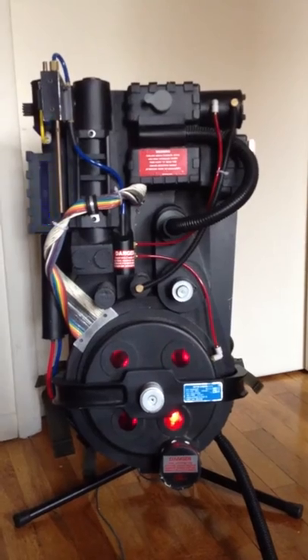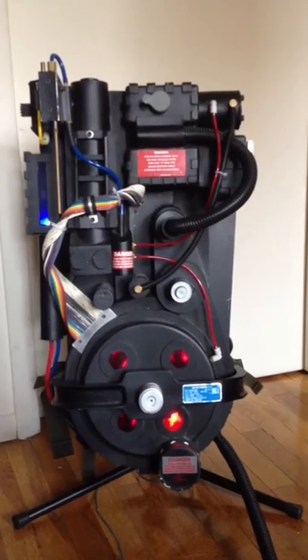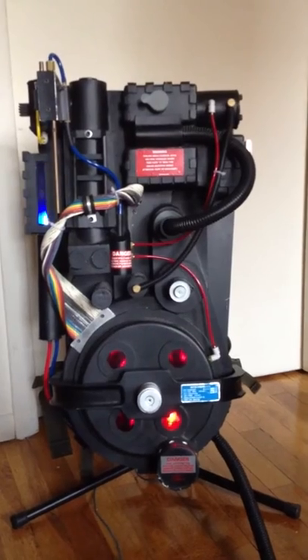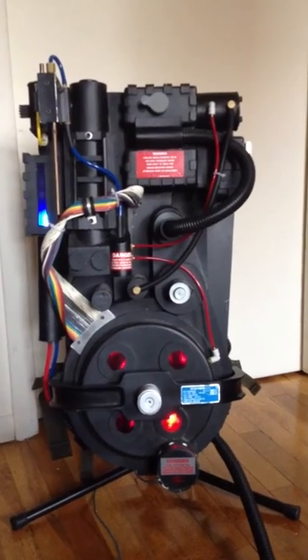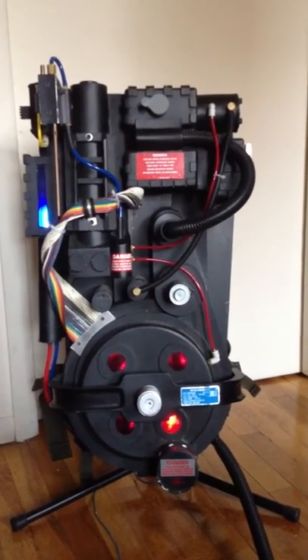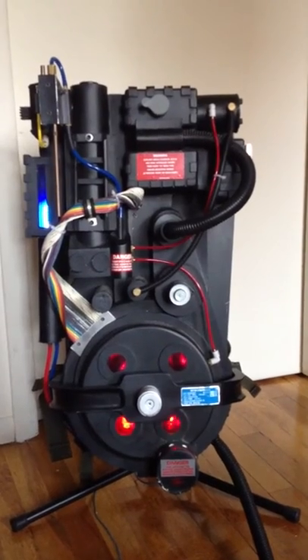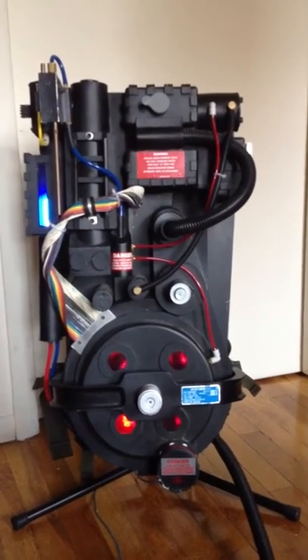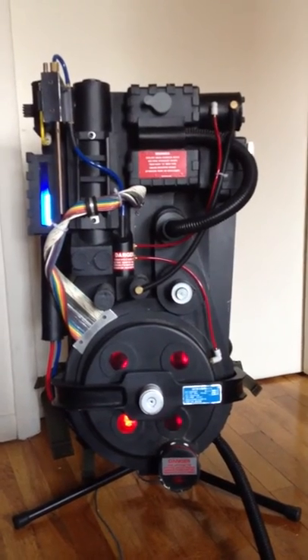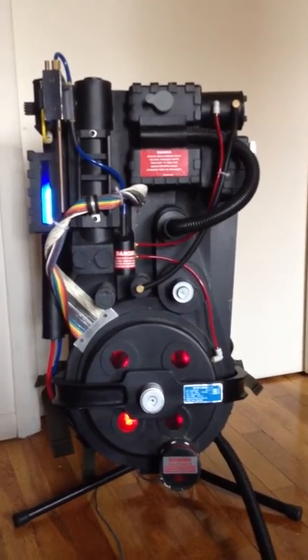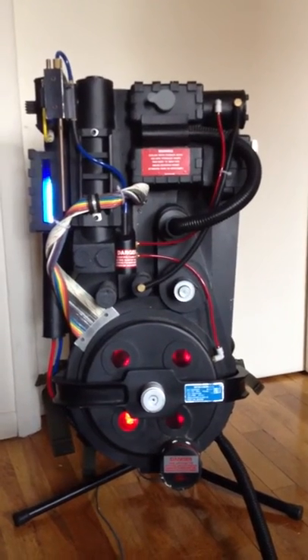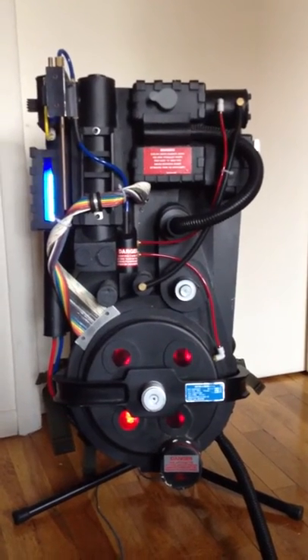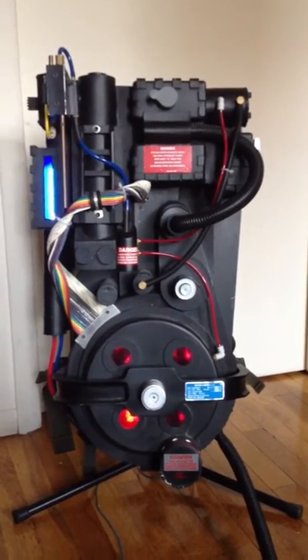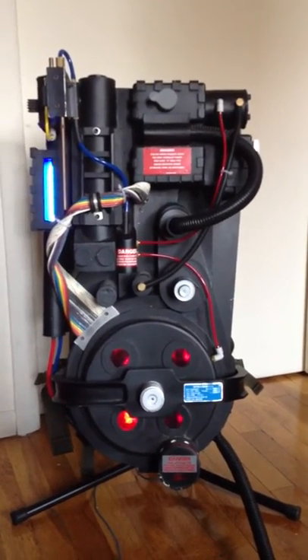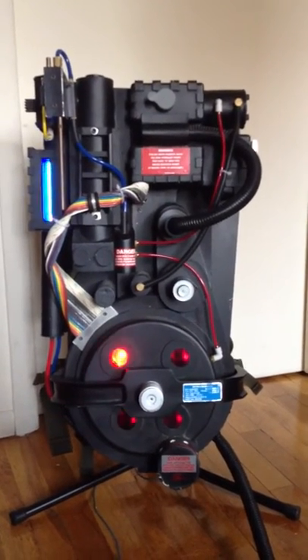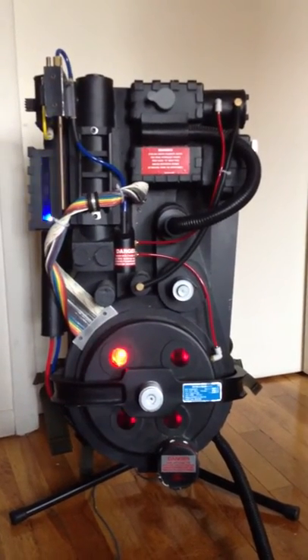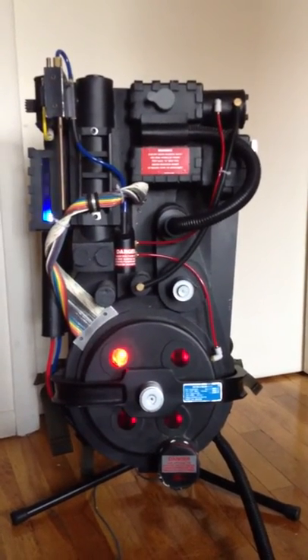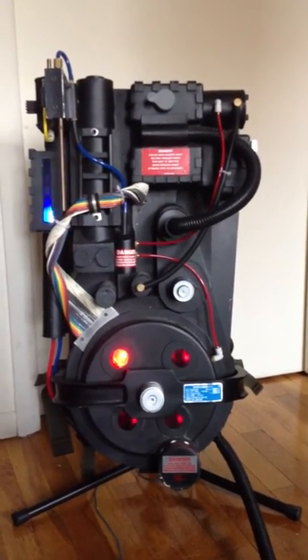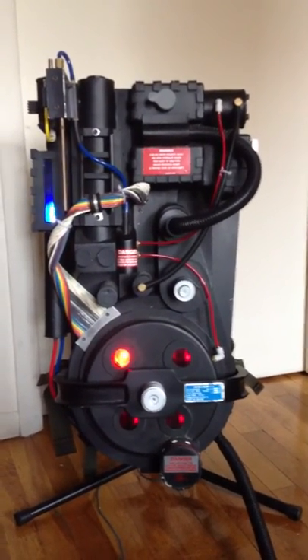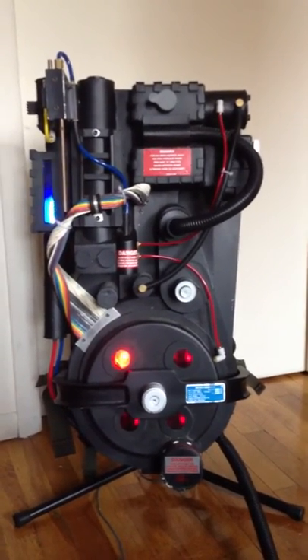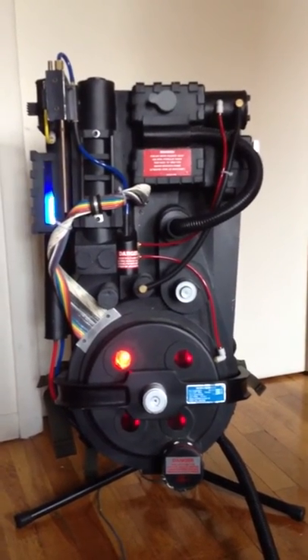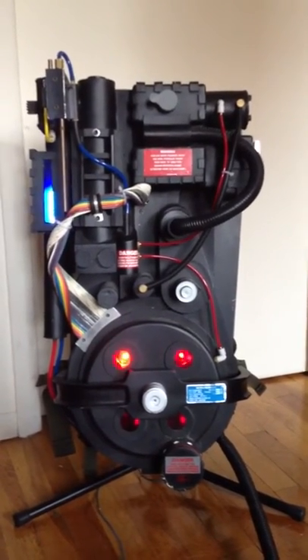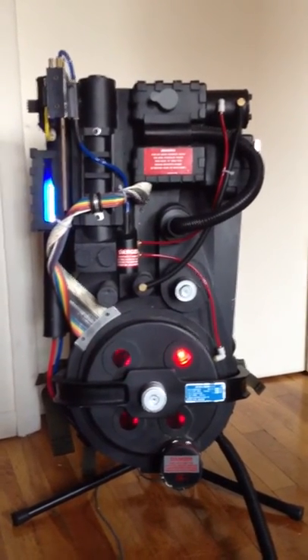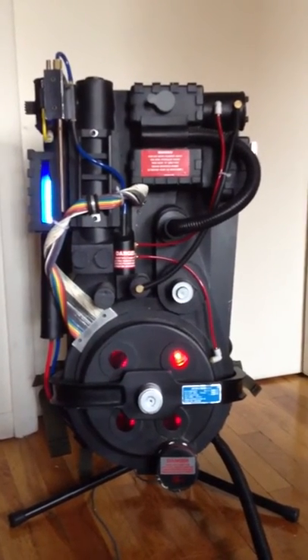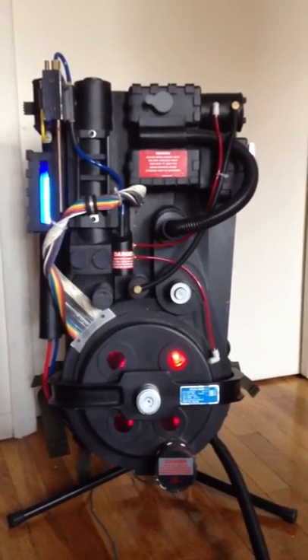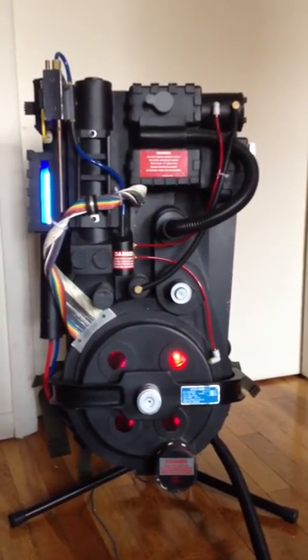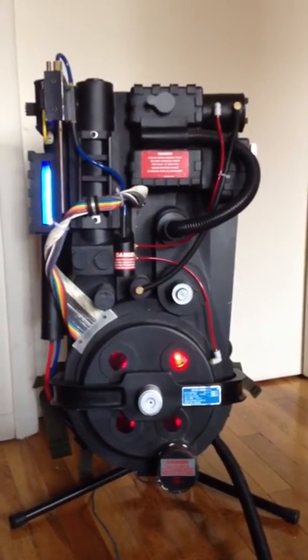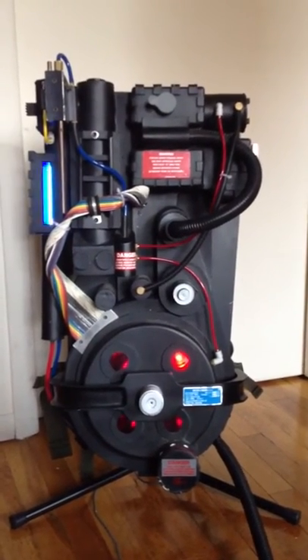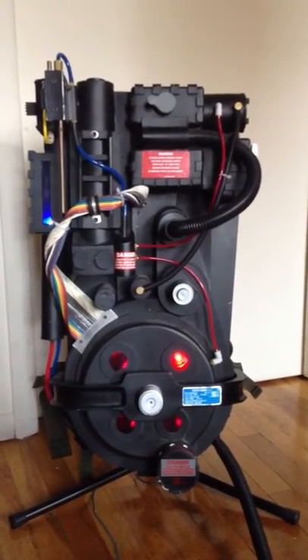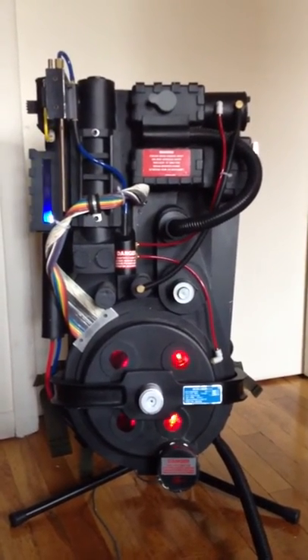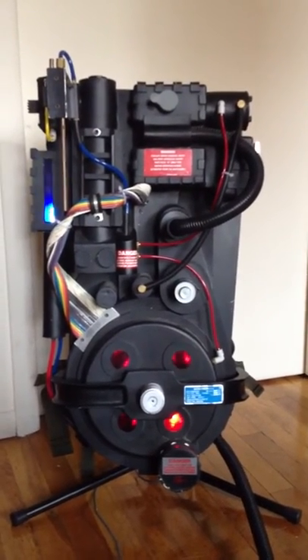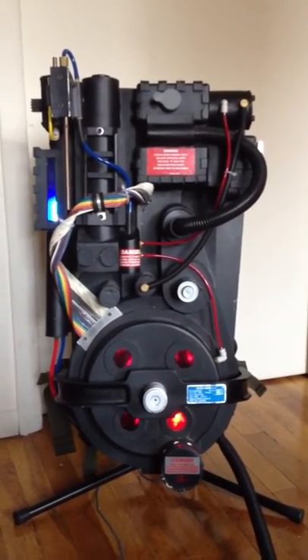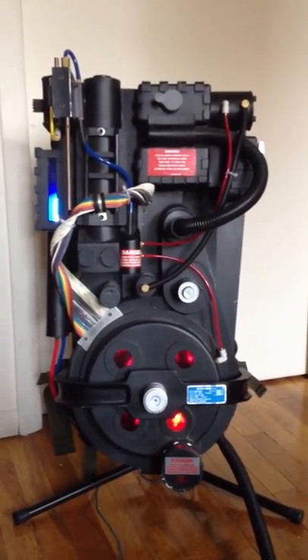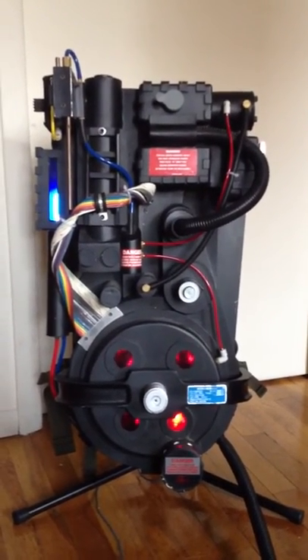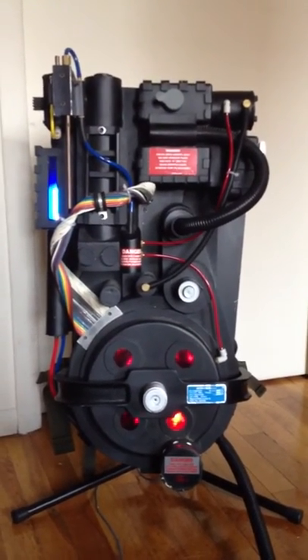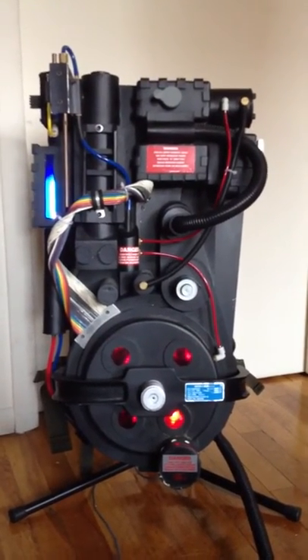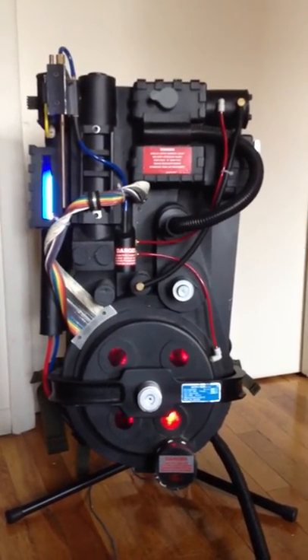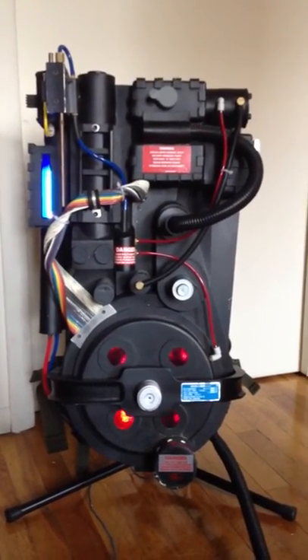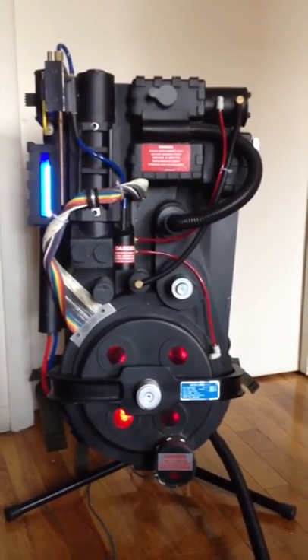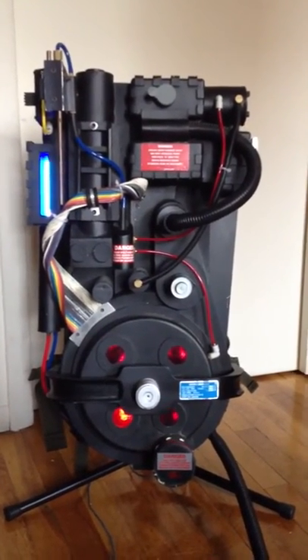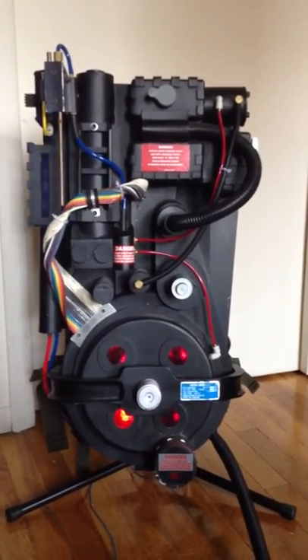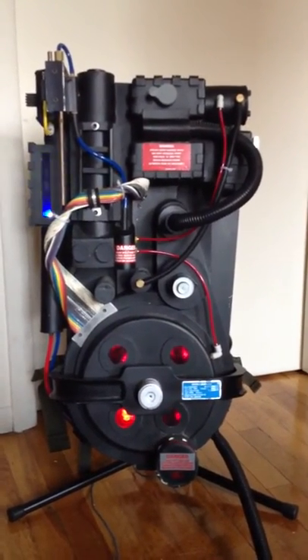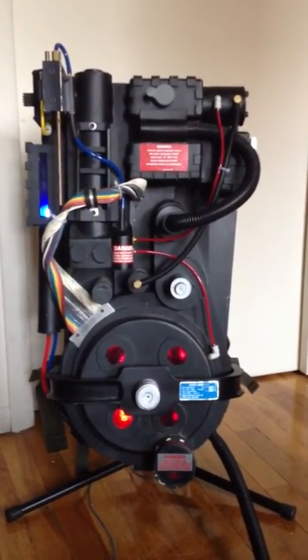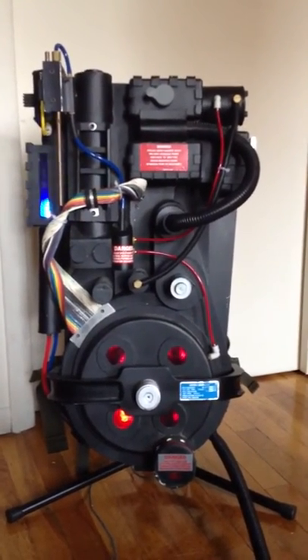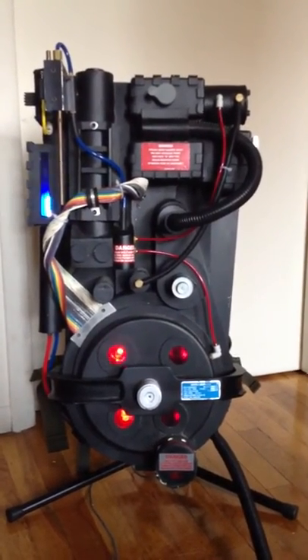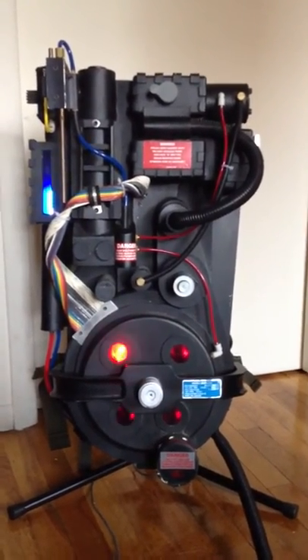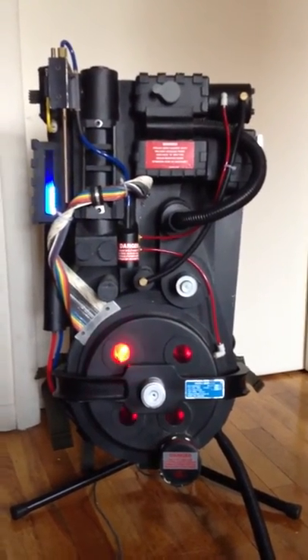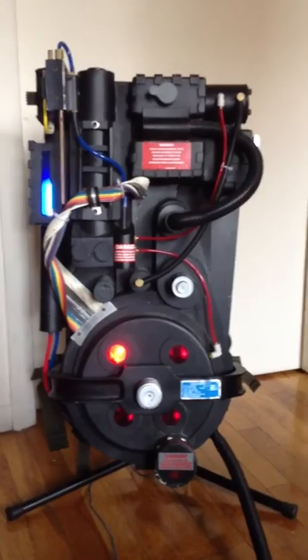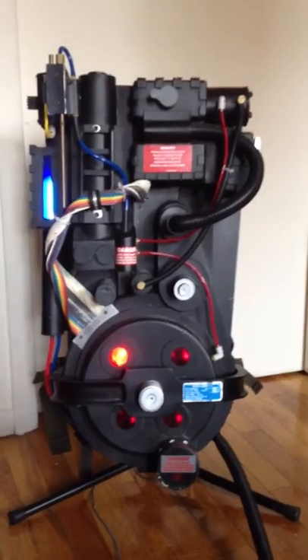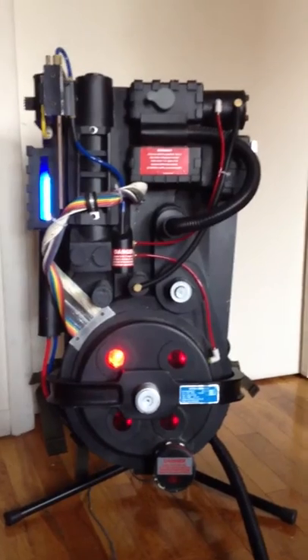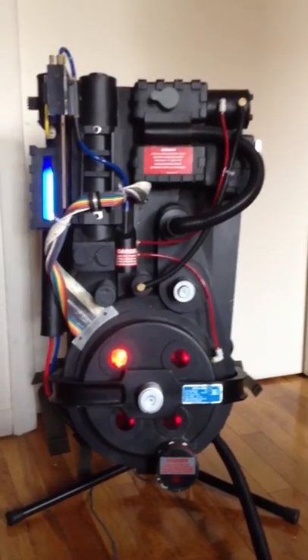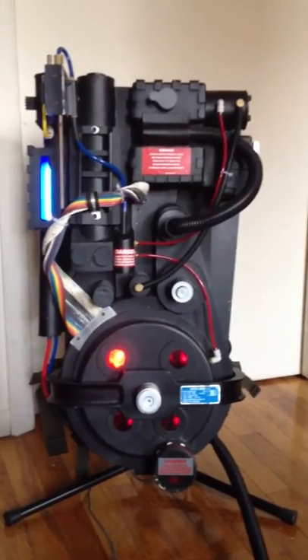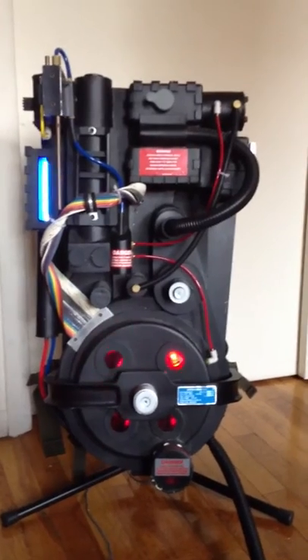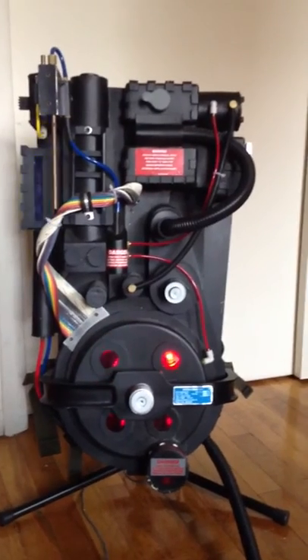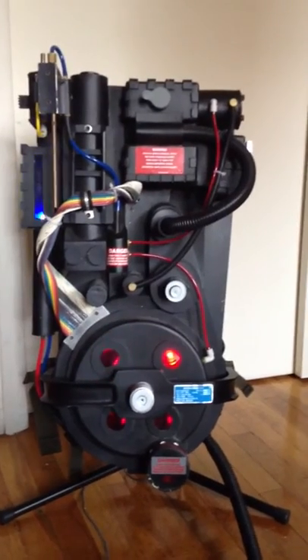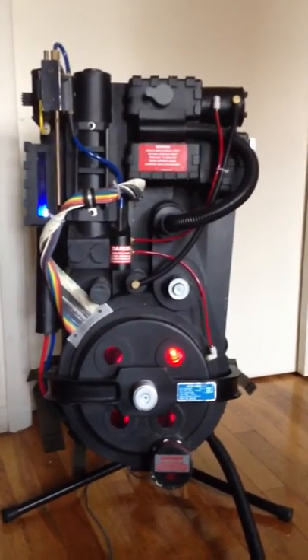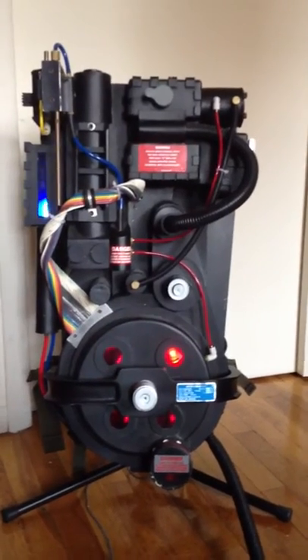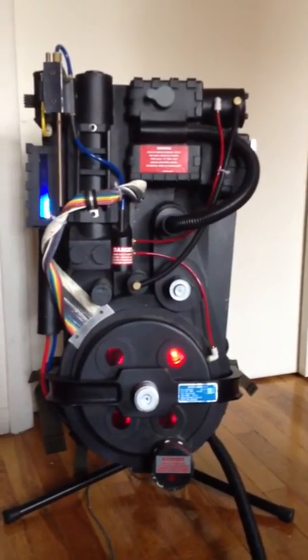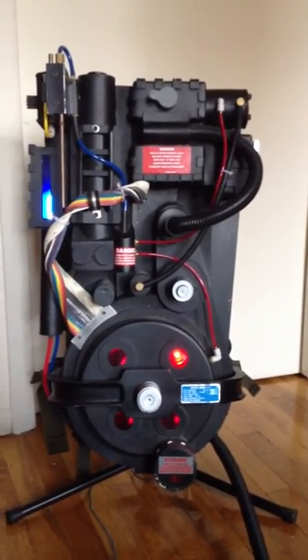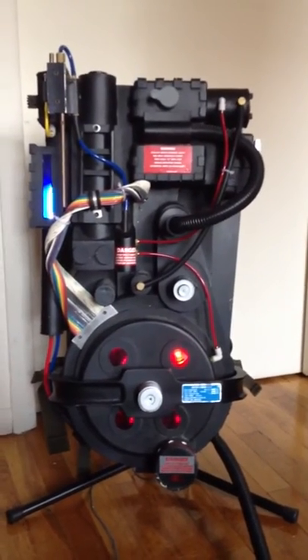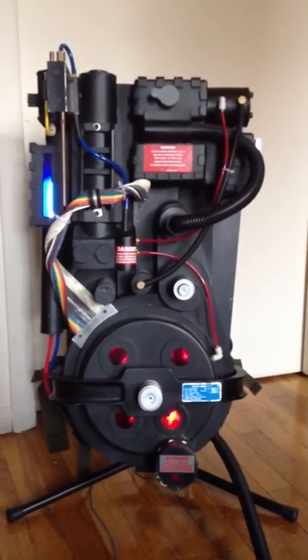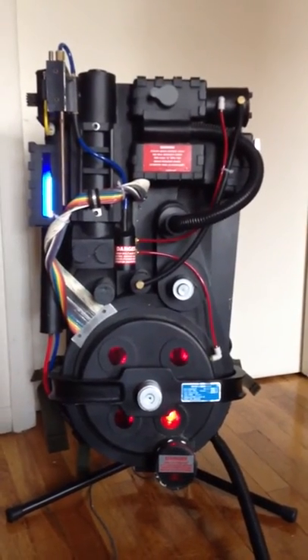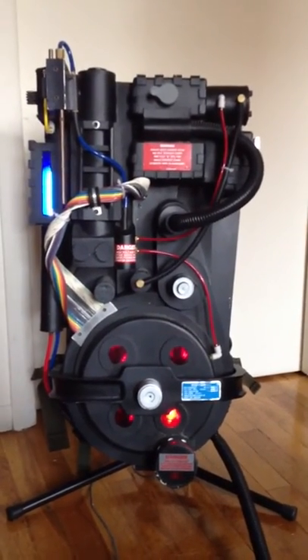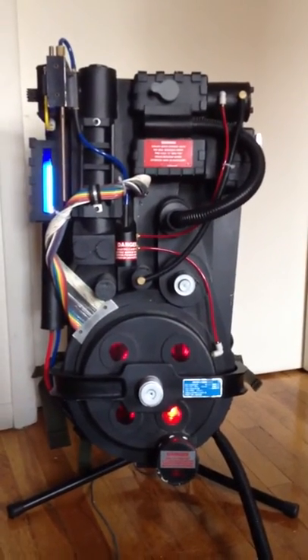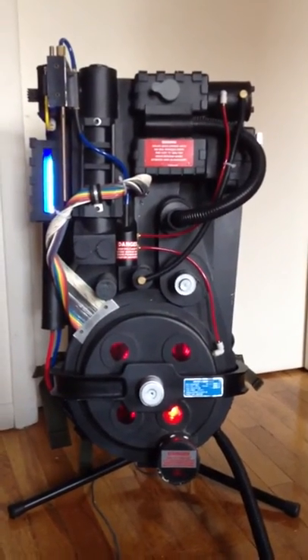What's going on guys? This is Noslett from GBFans.com. This is my personal Ghostbusters 1 Proton Pack that's currently for sale on eBay.